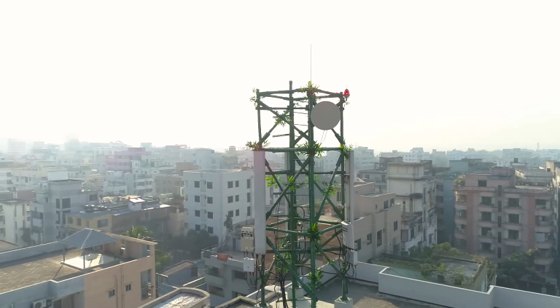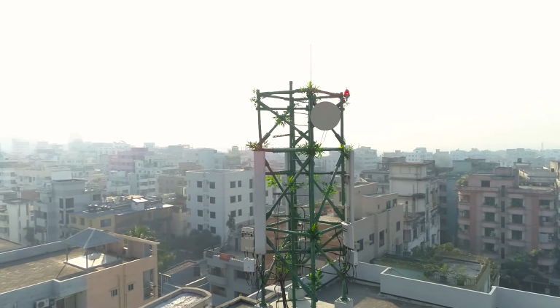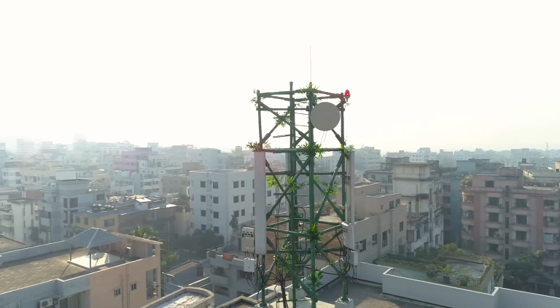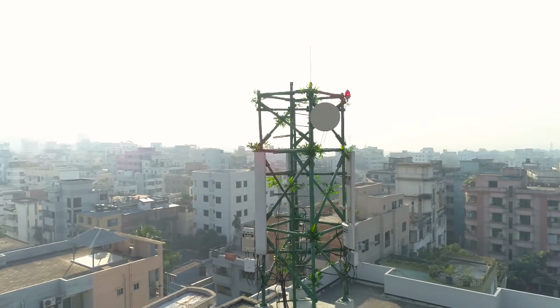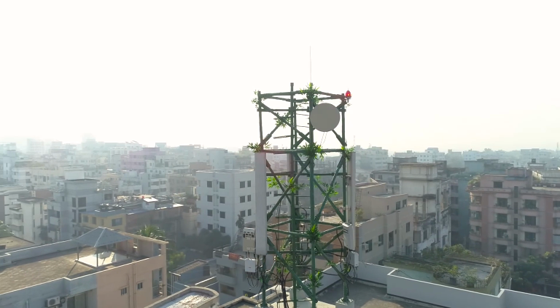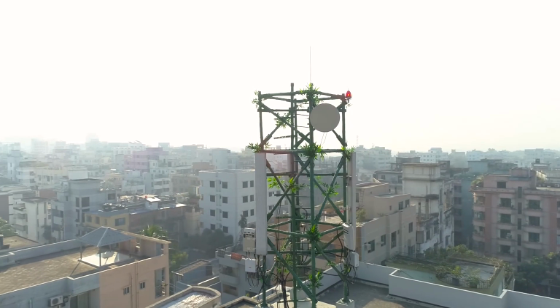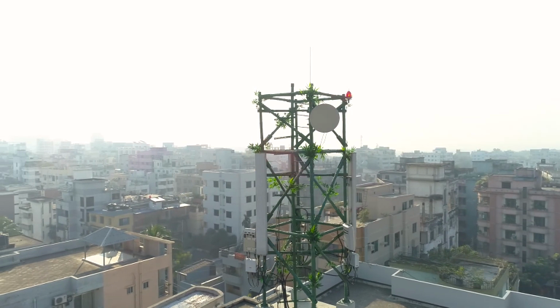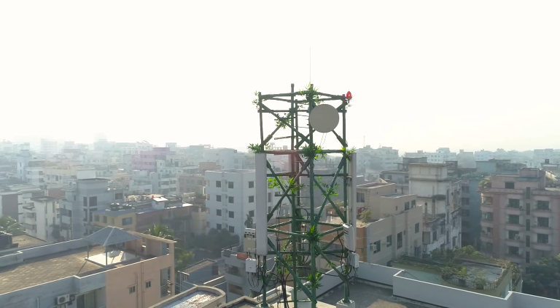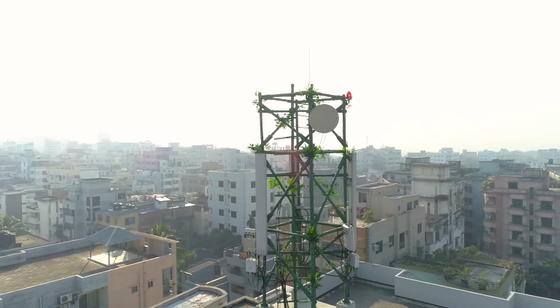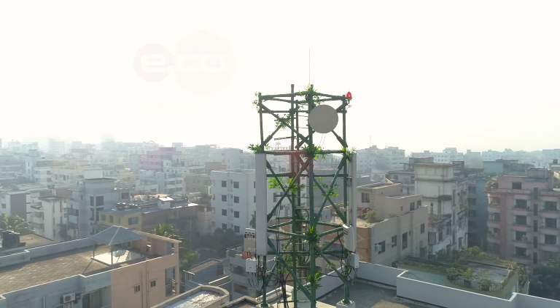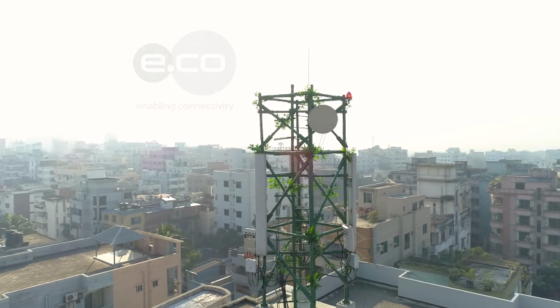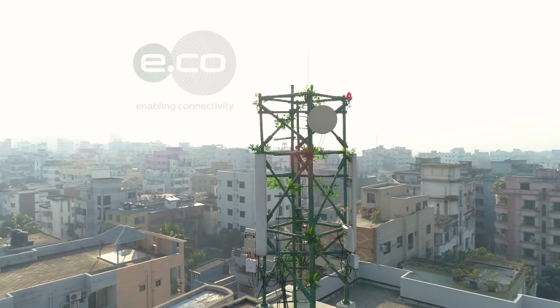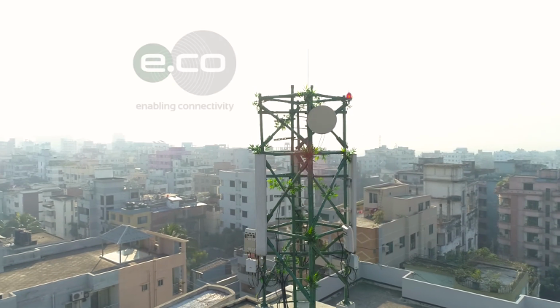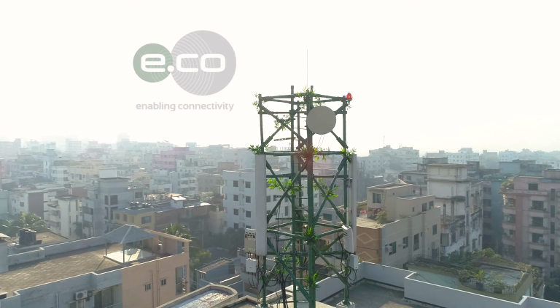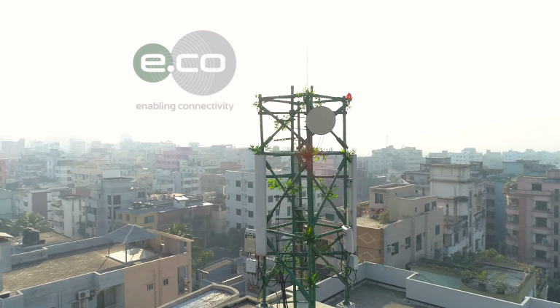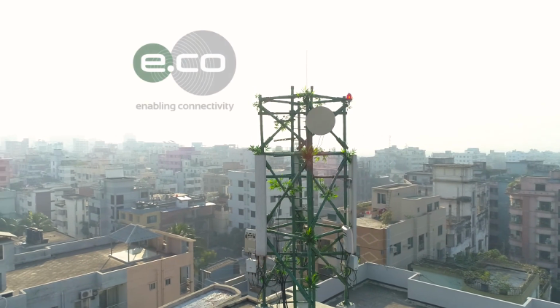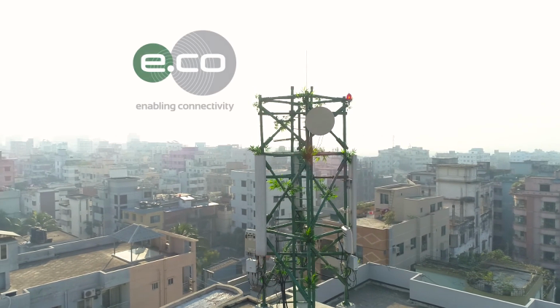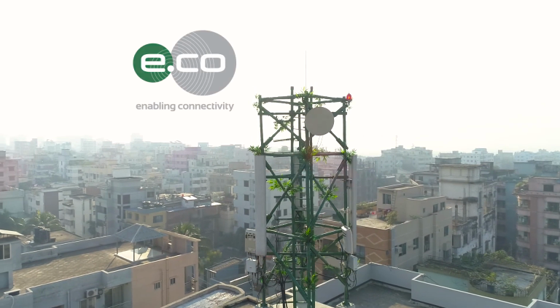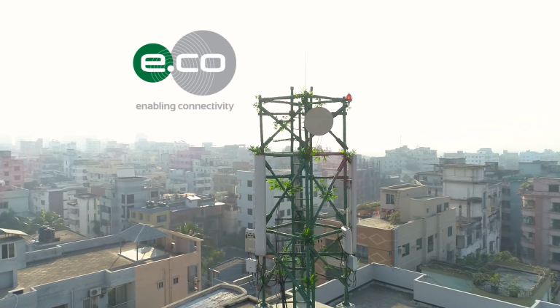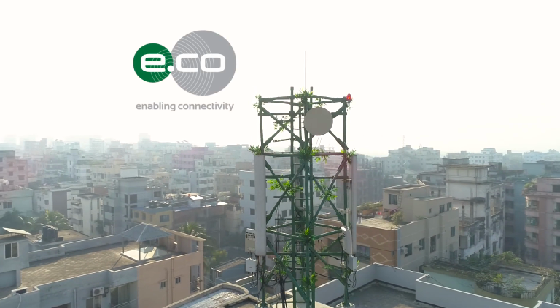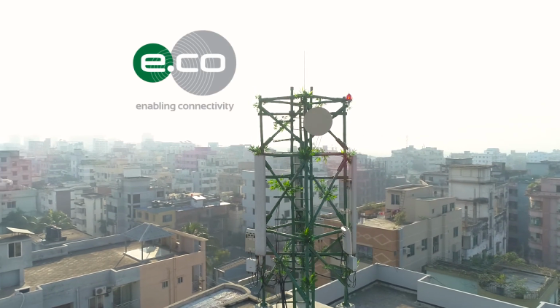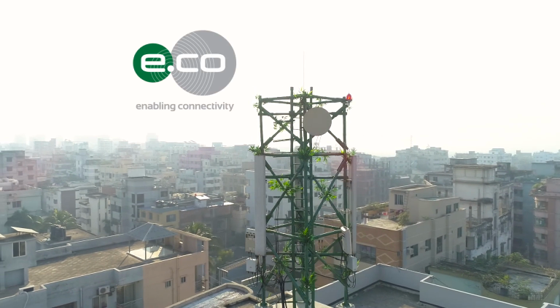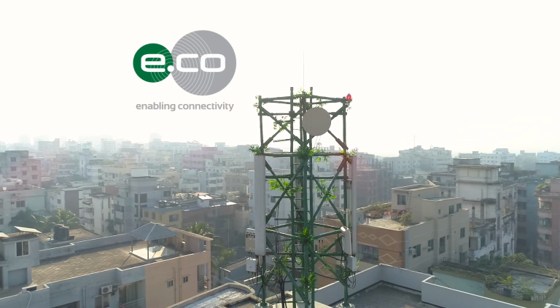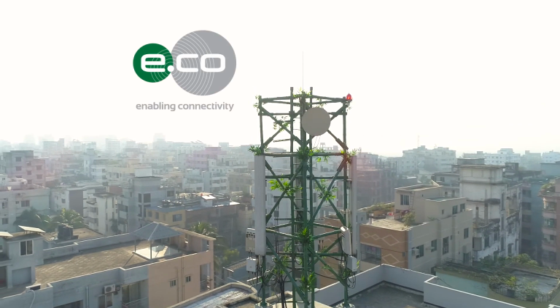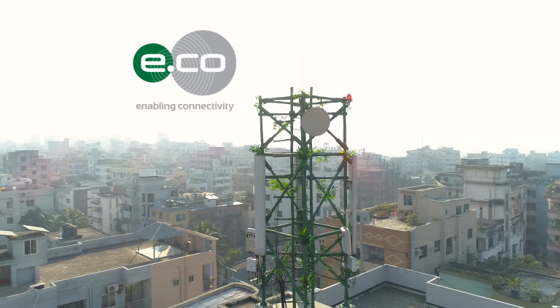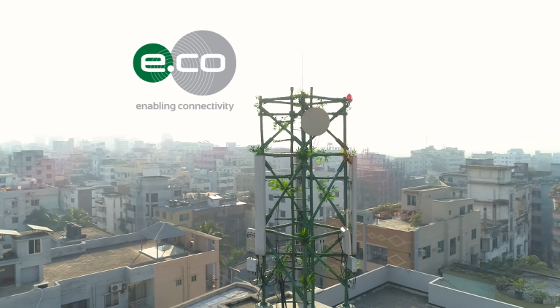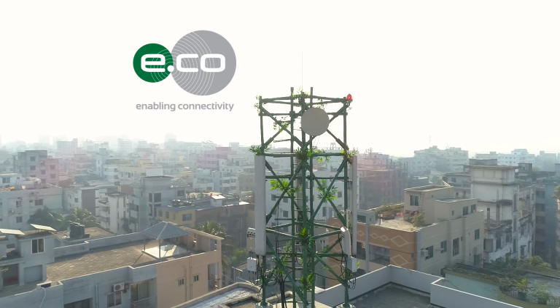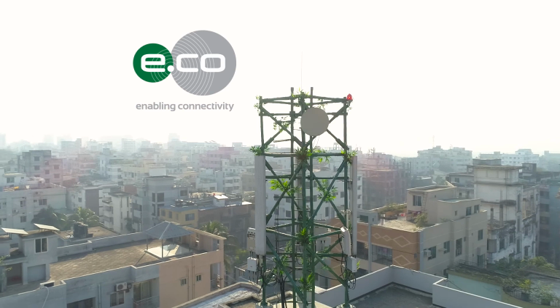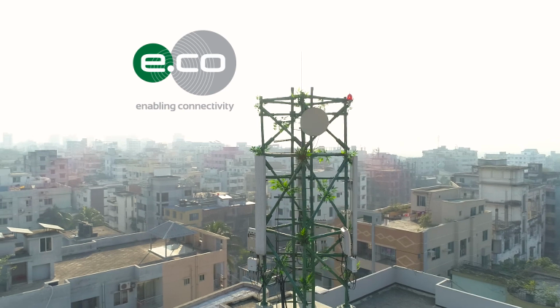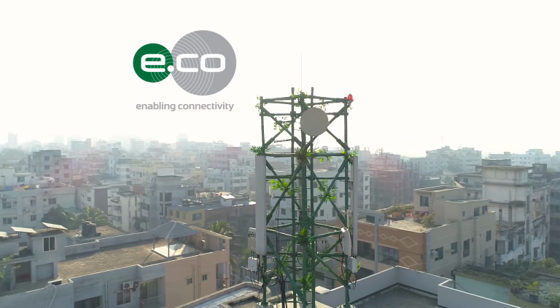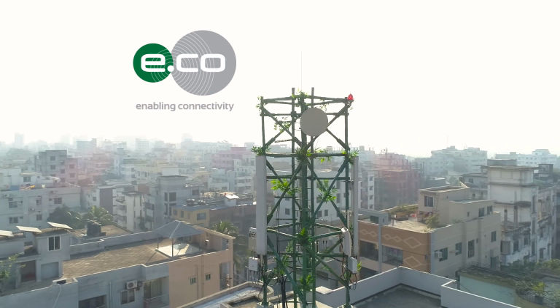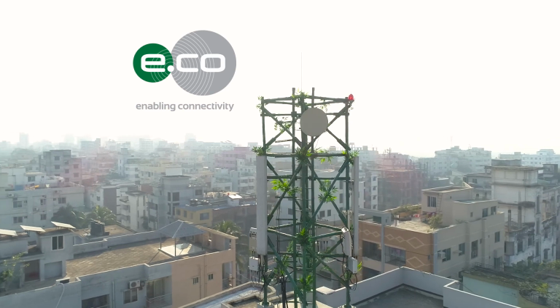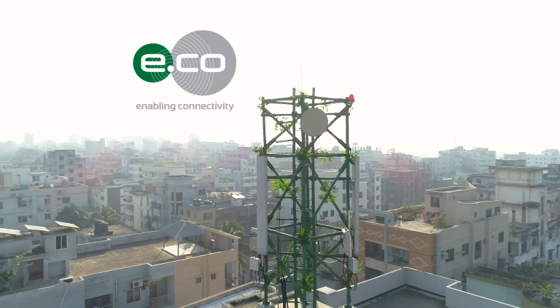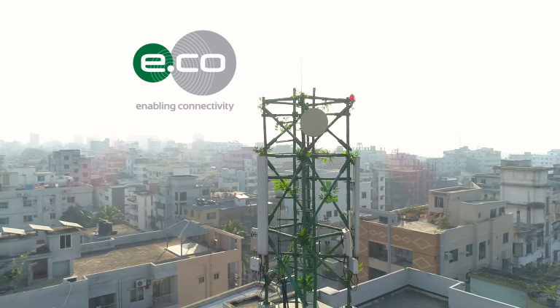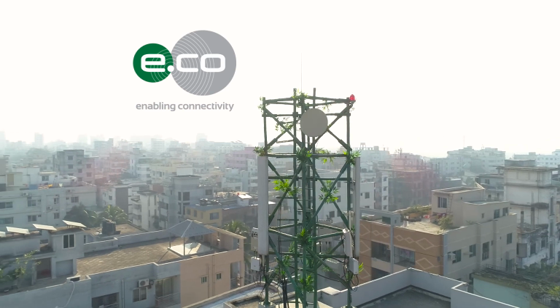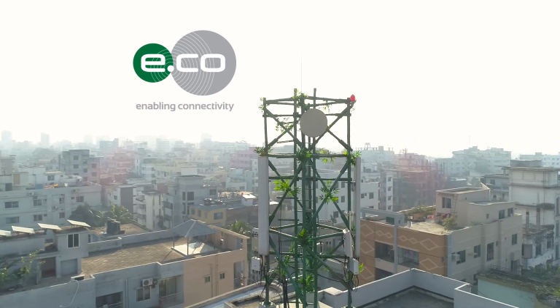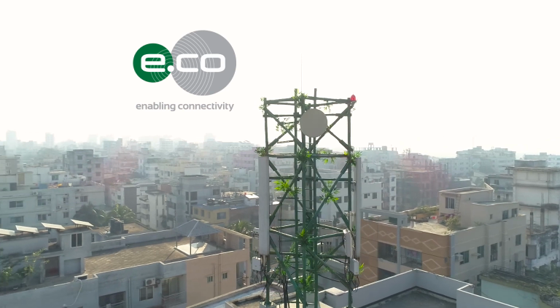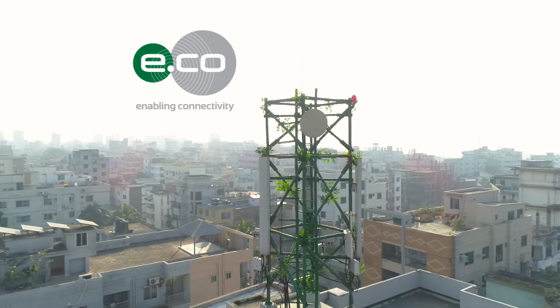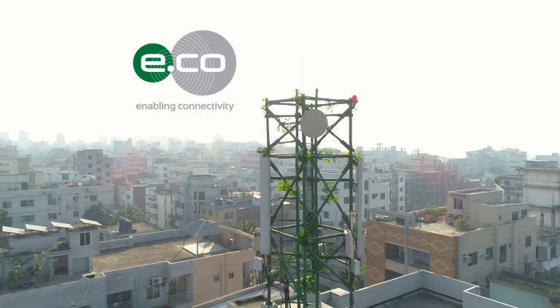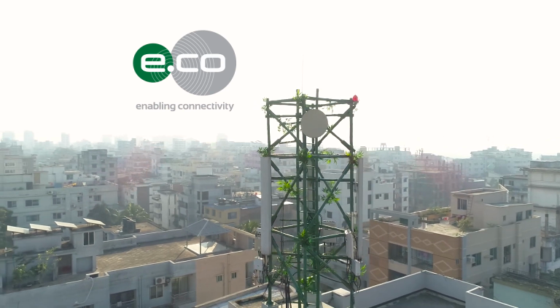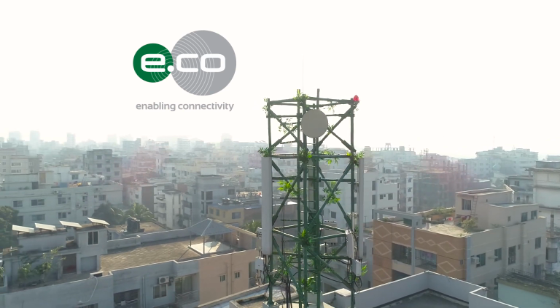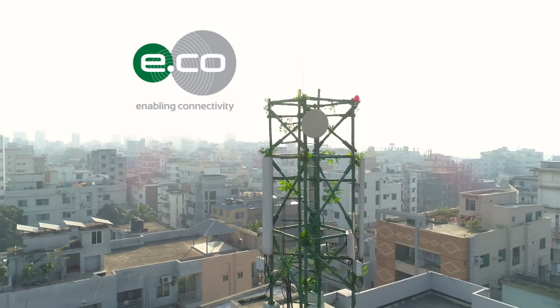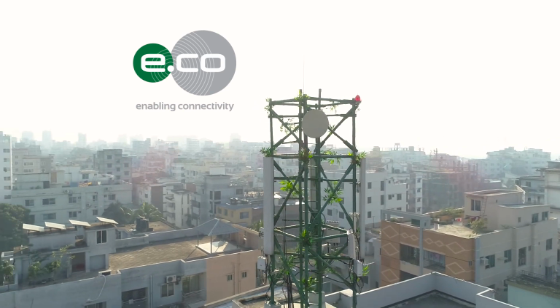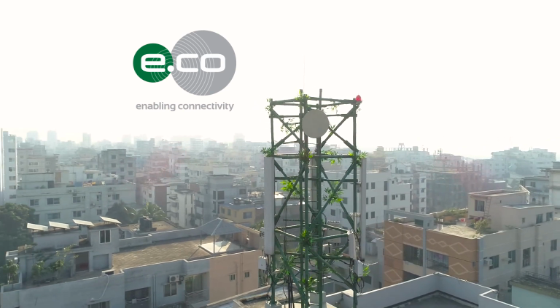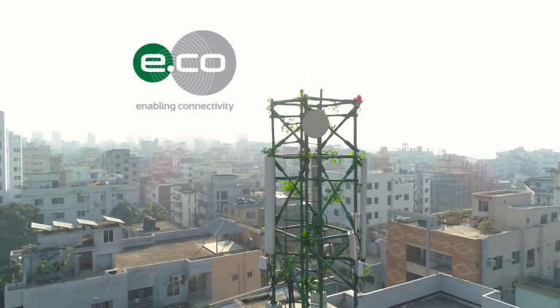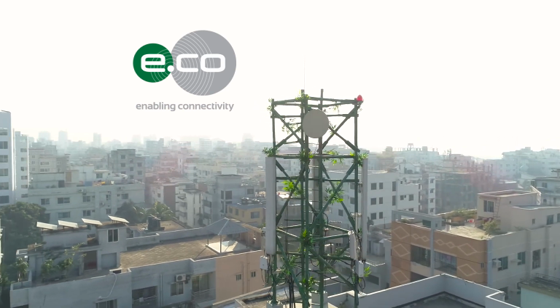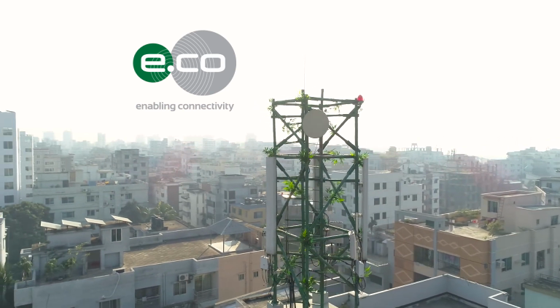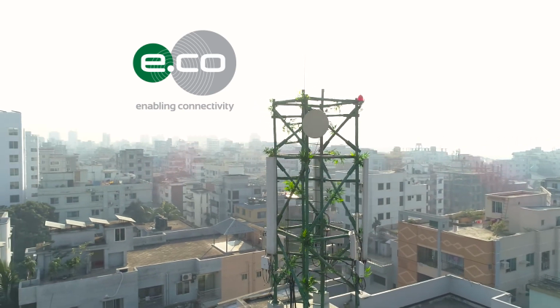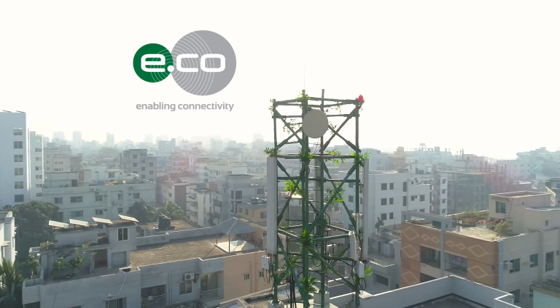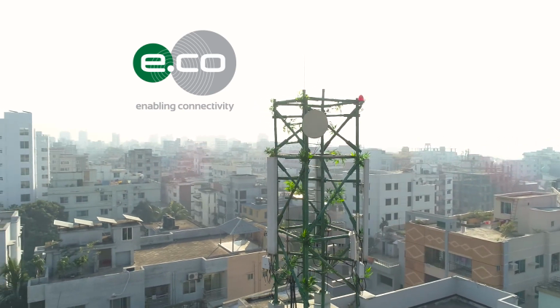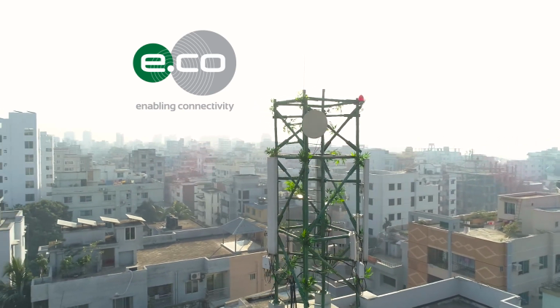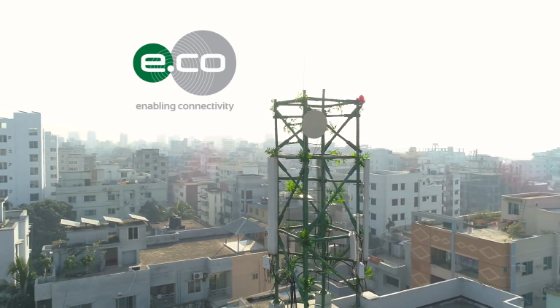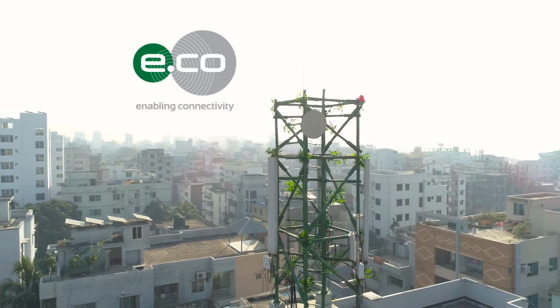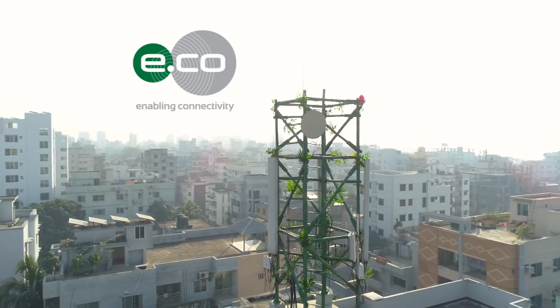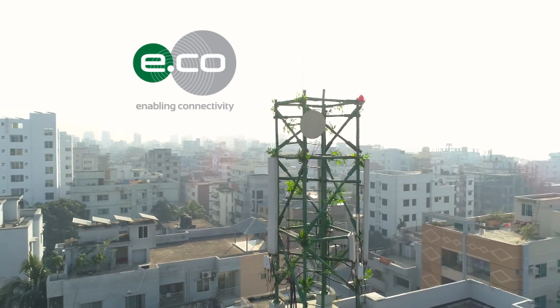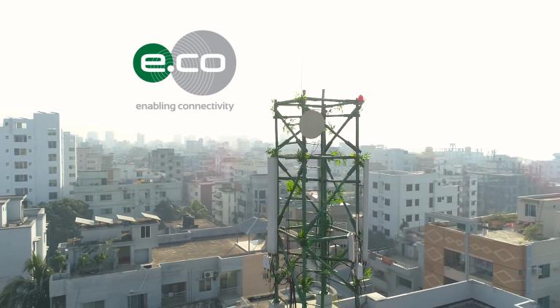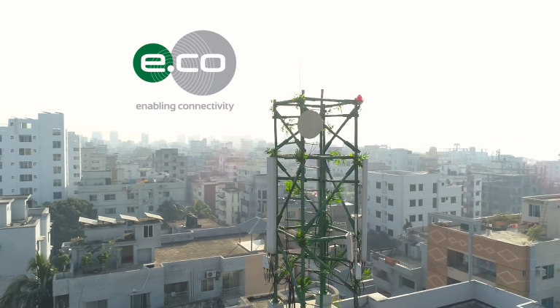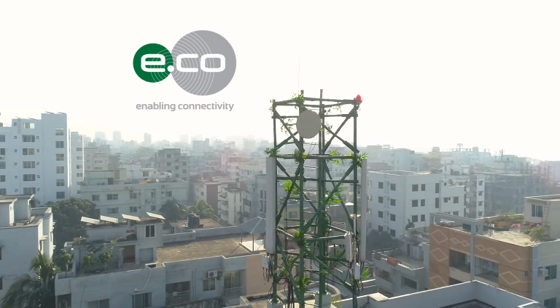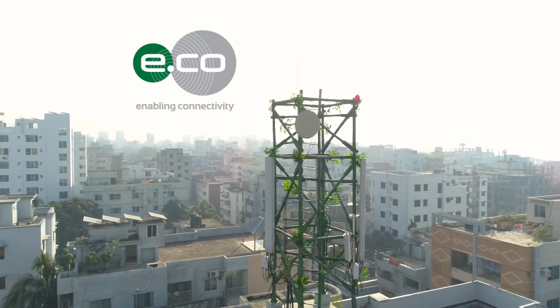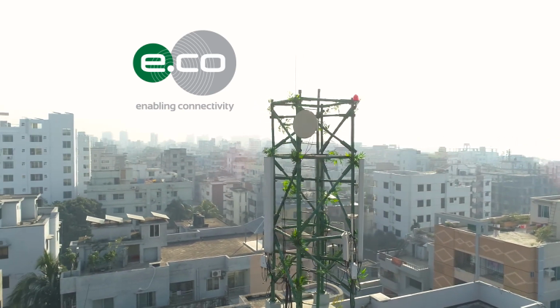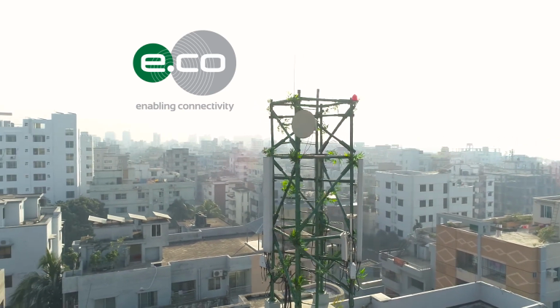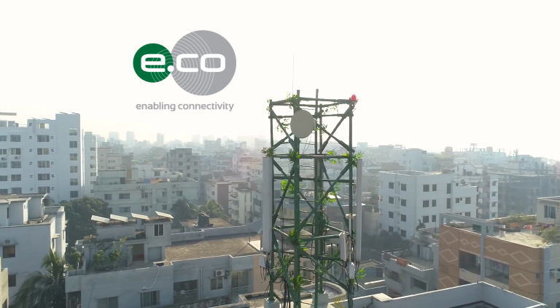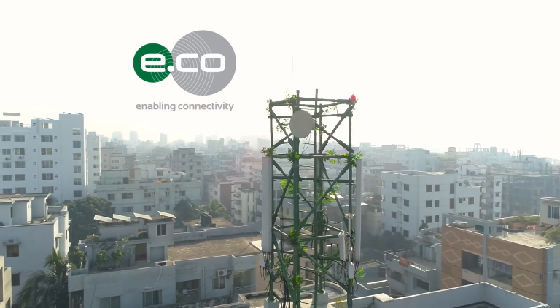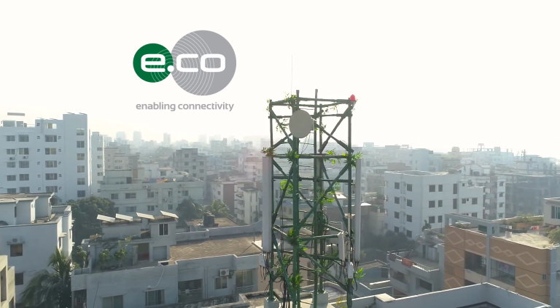e.co — enabling connectivity and advocating green technology.